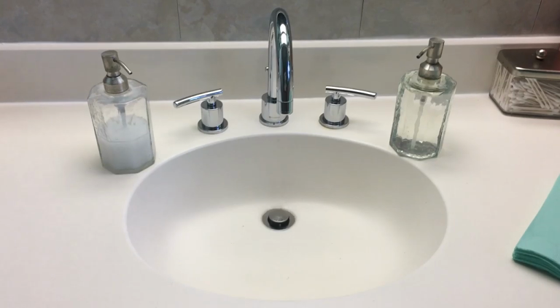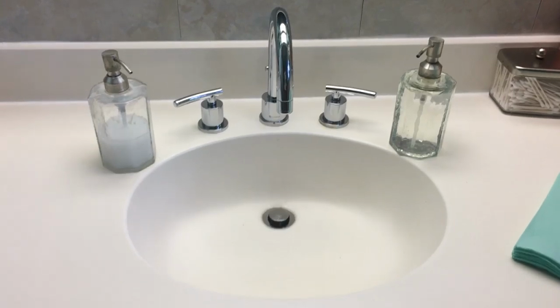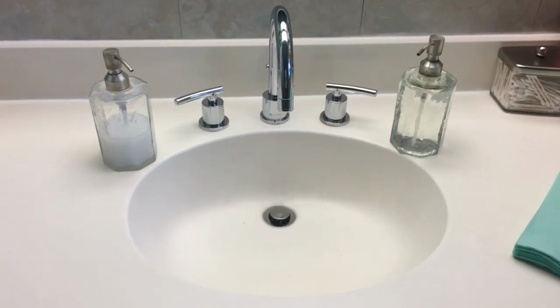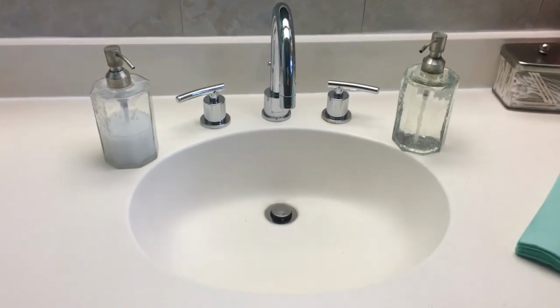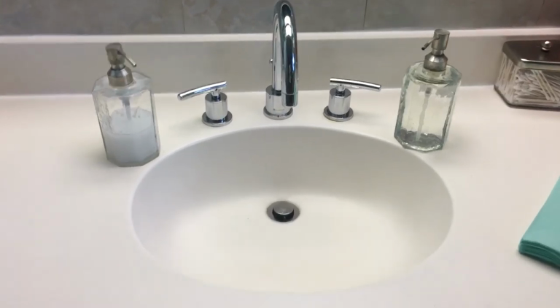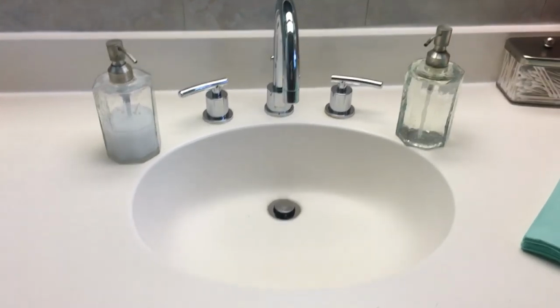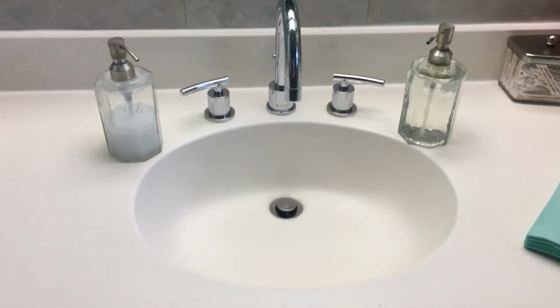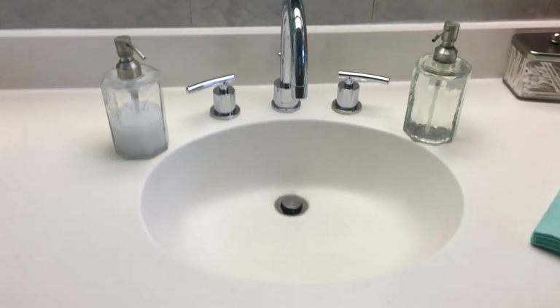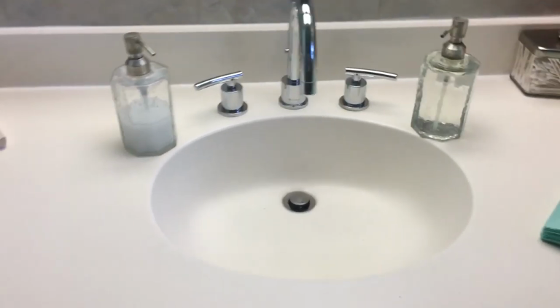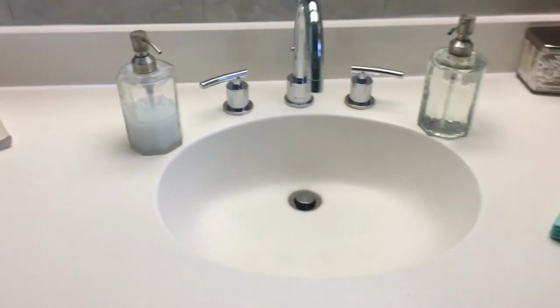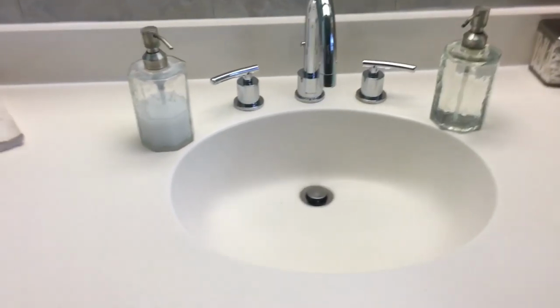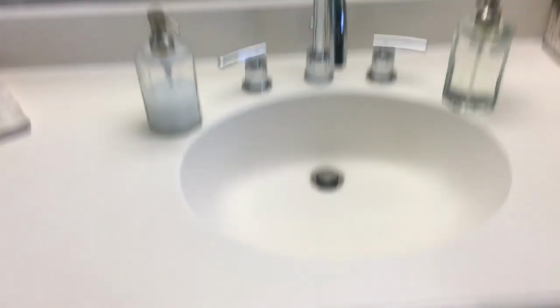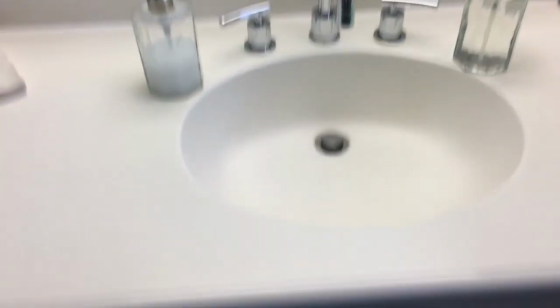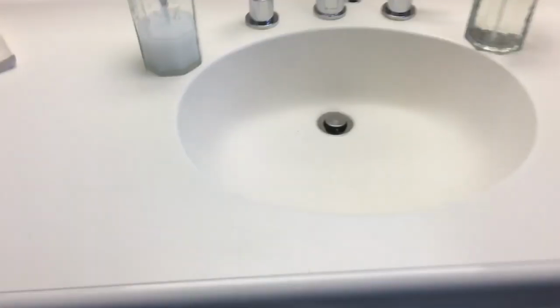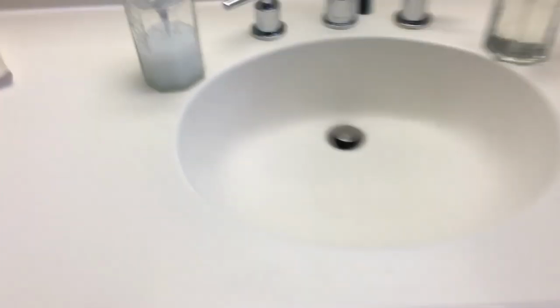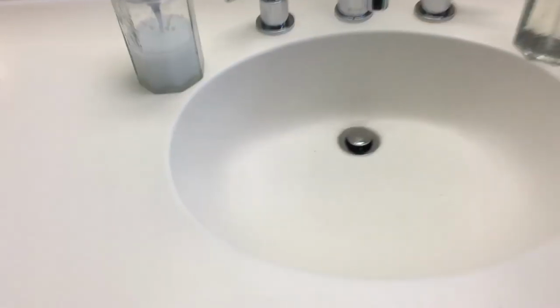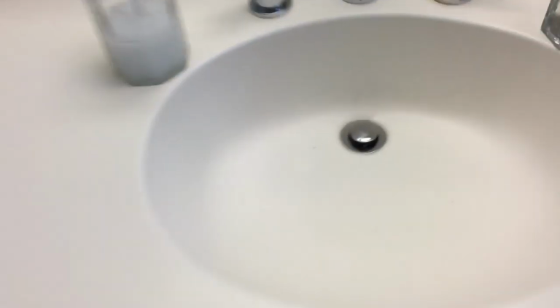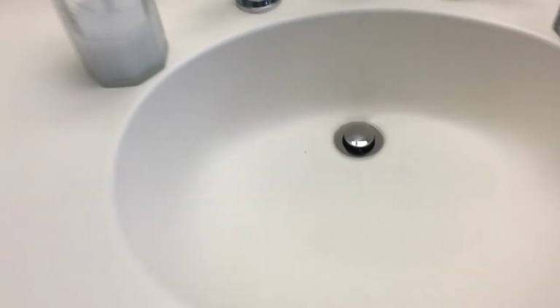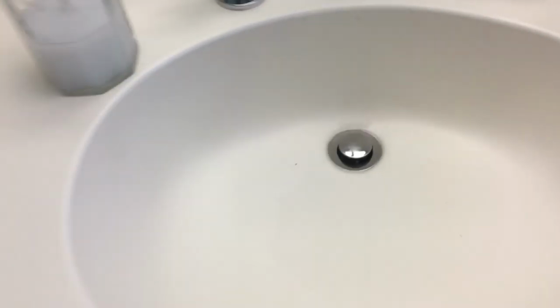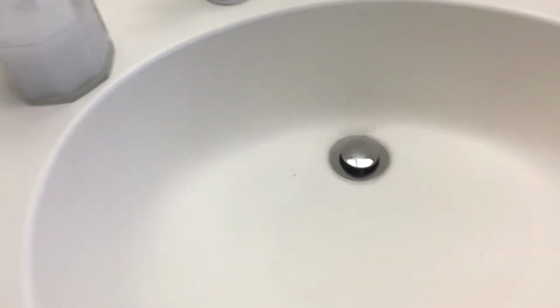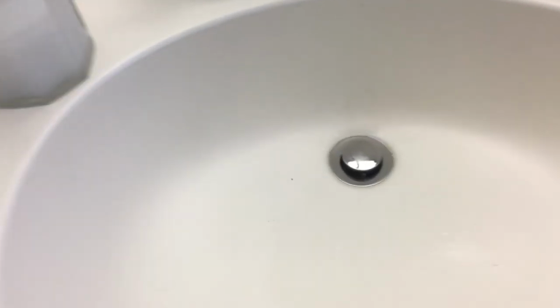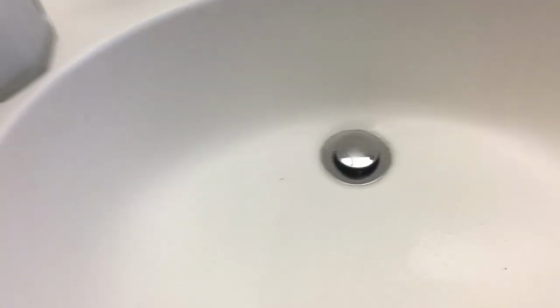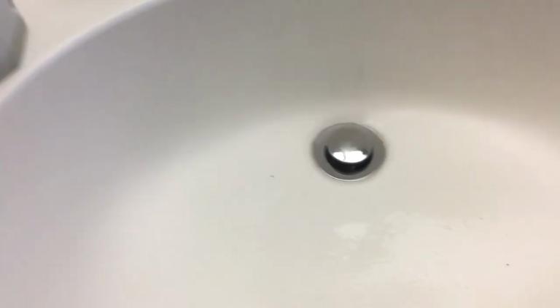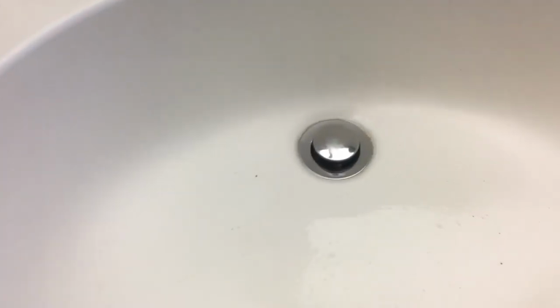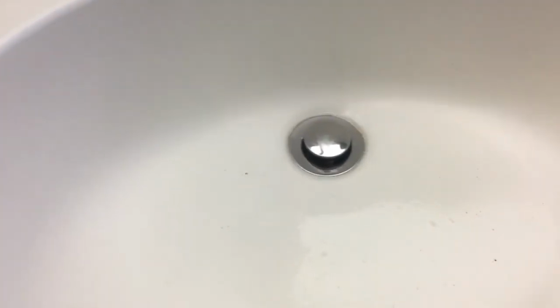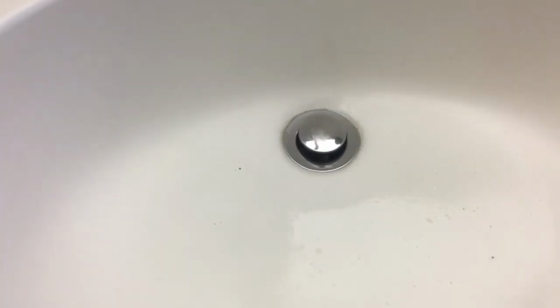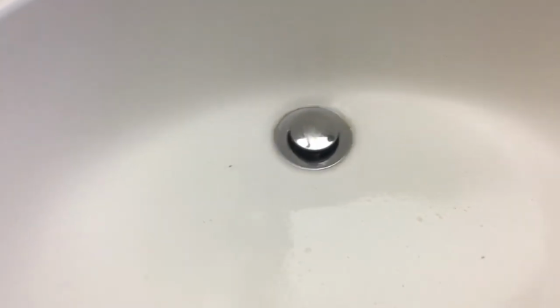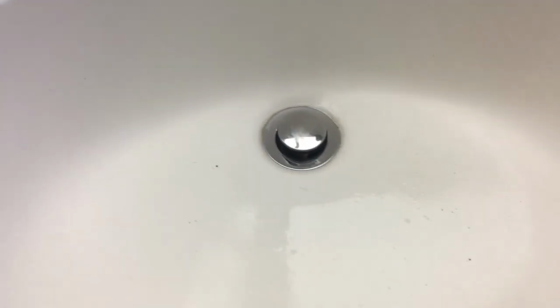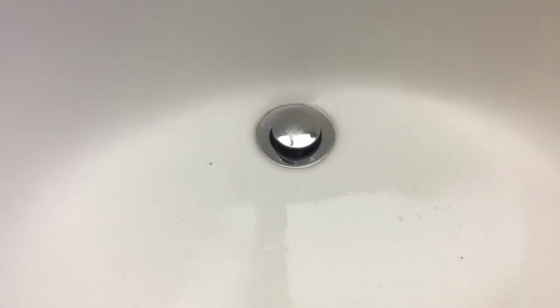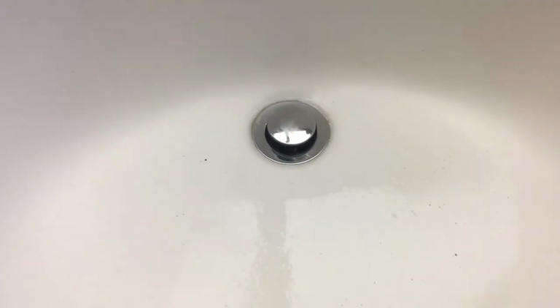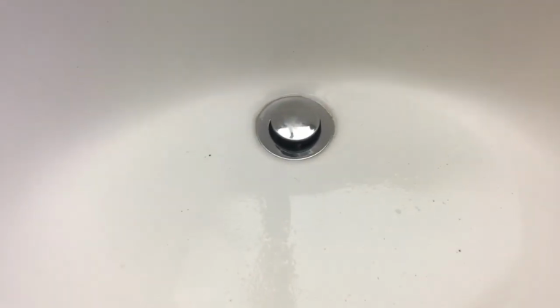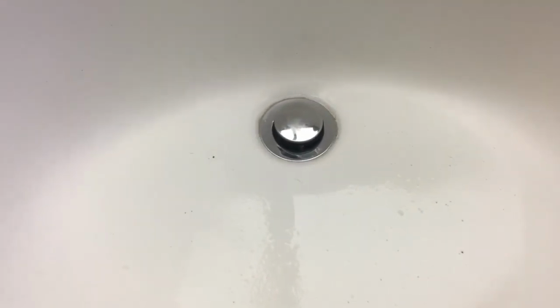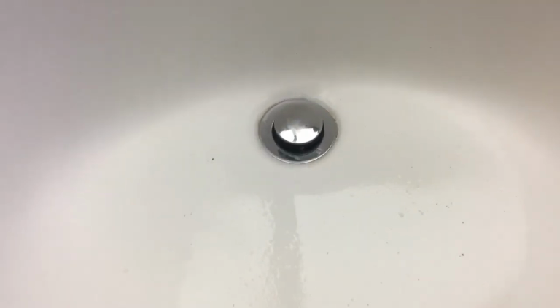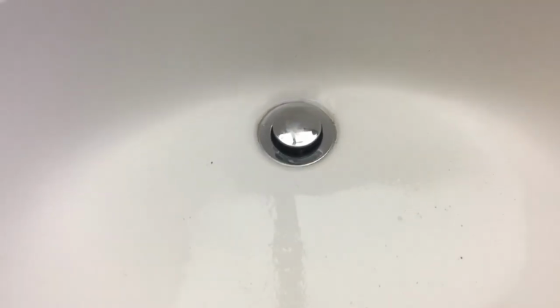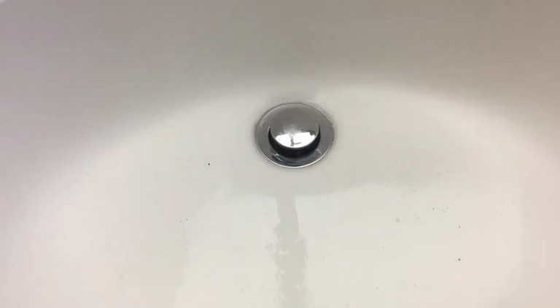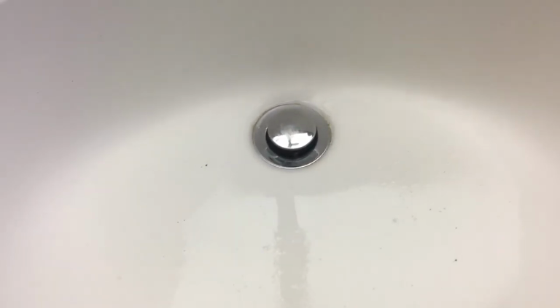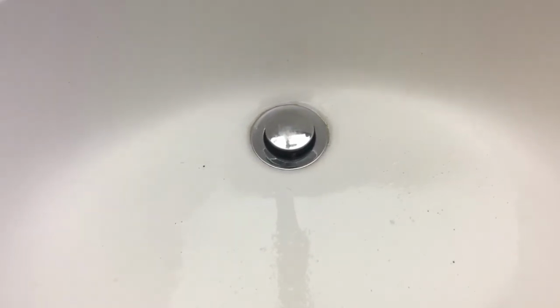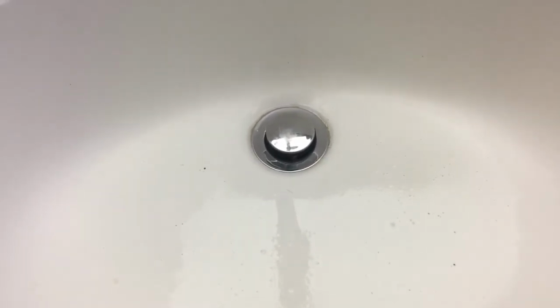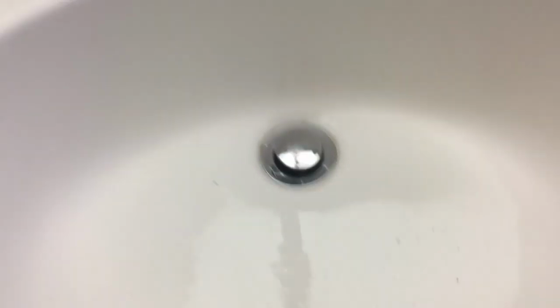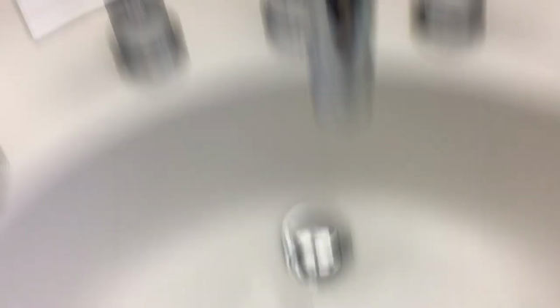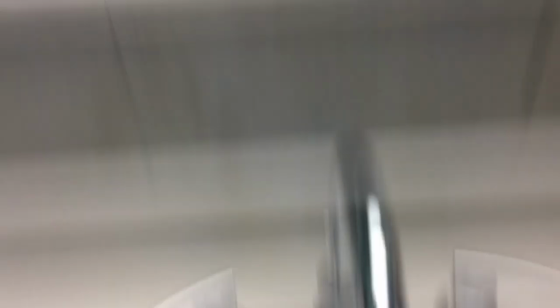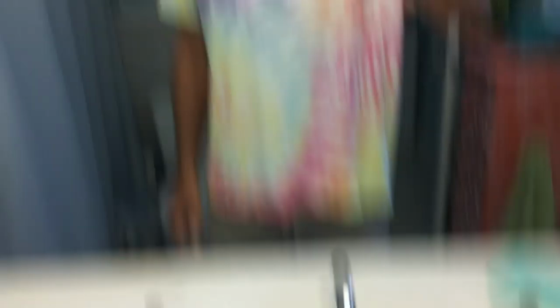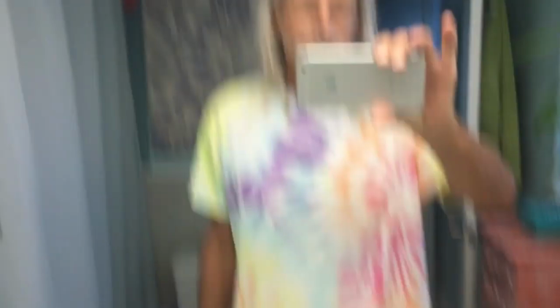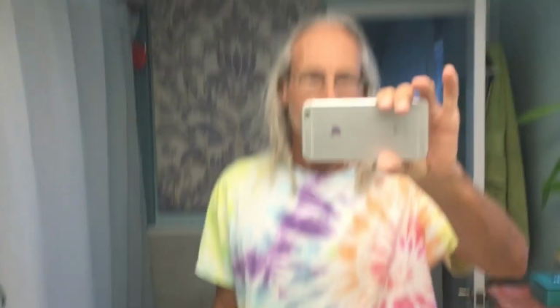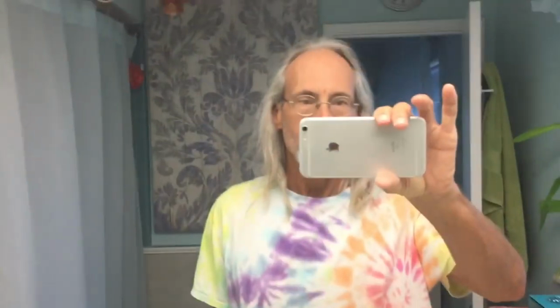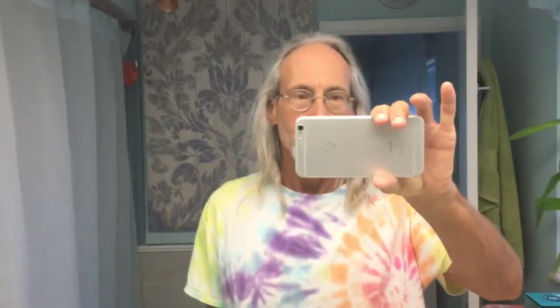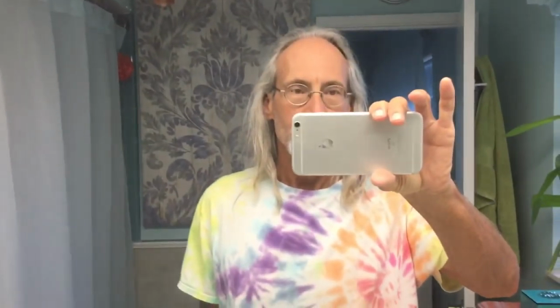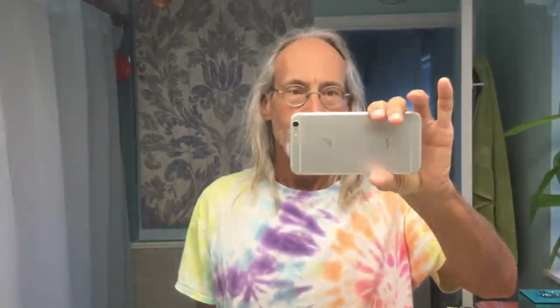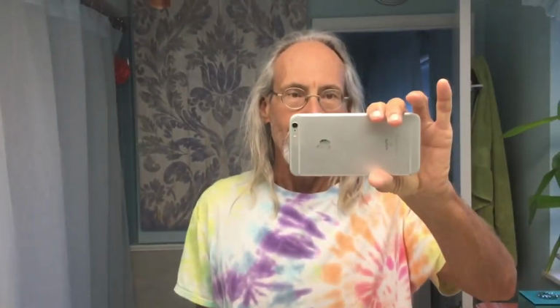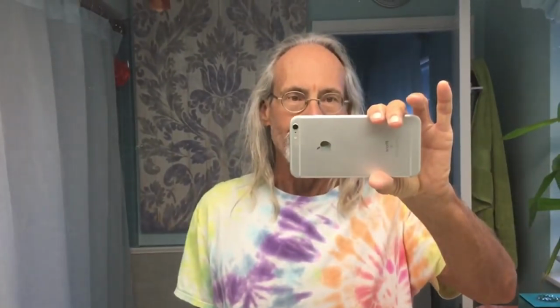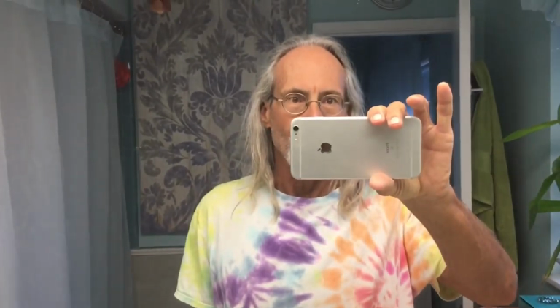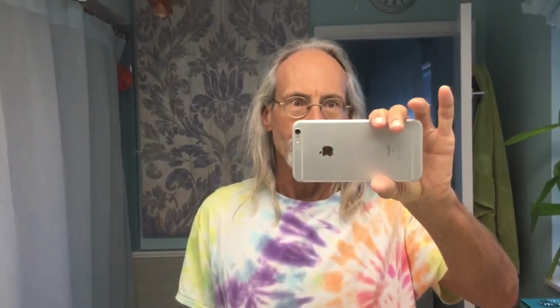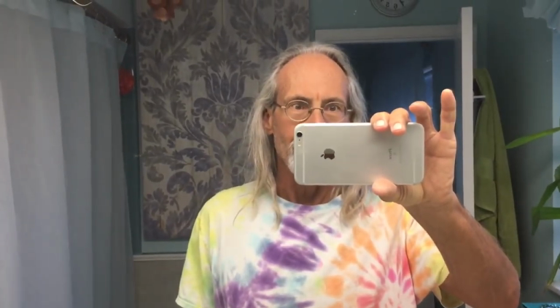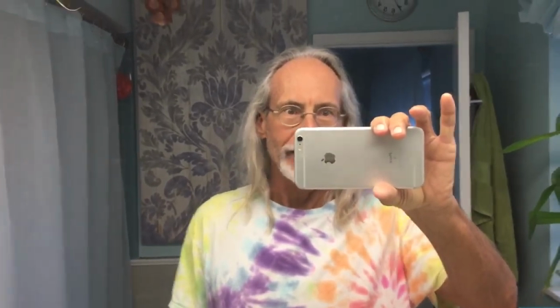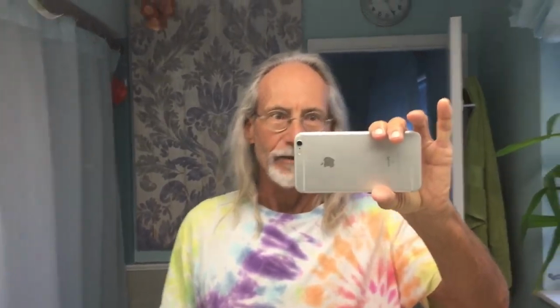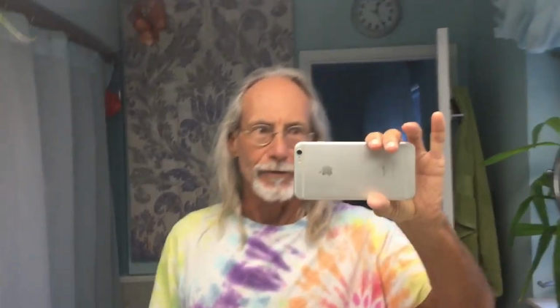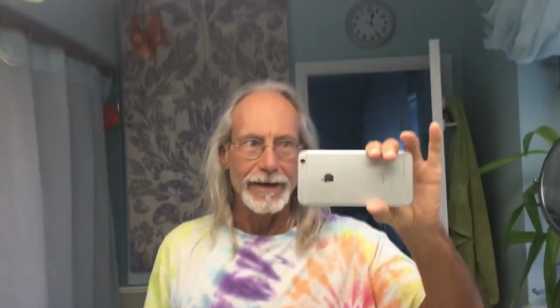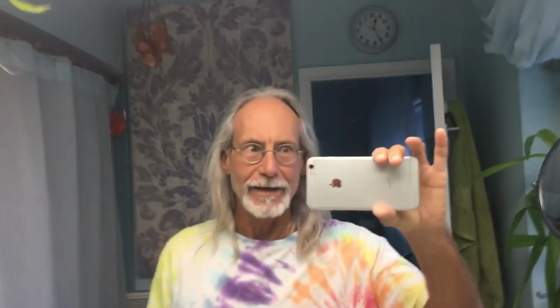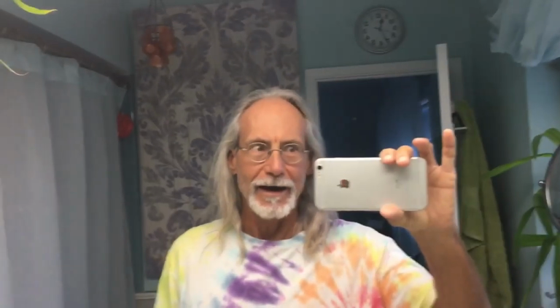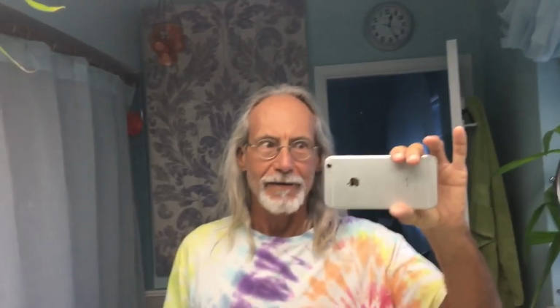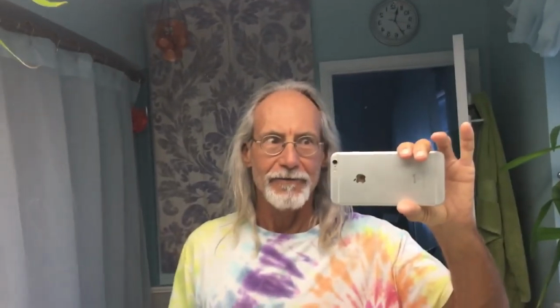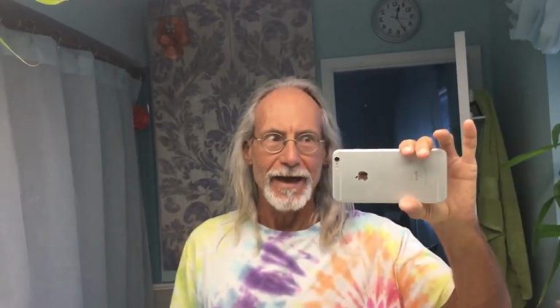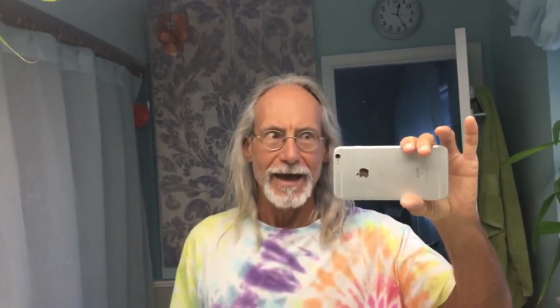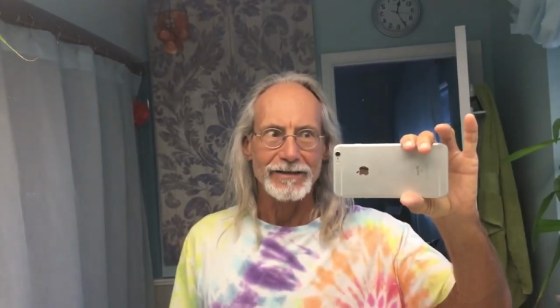All right, here's the situation. She says that this is draining slowly. I'm going to make it drain fast.